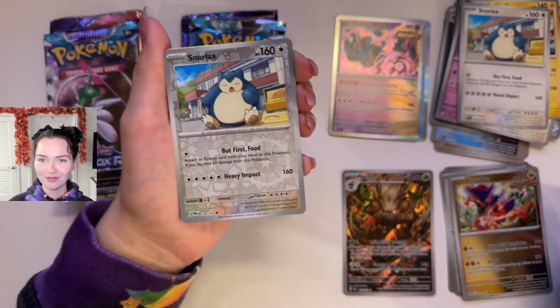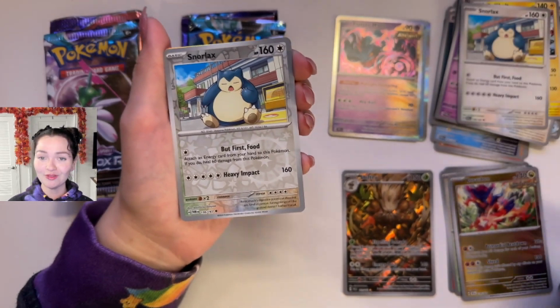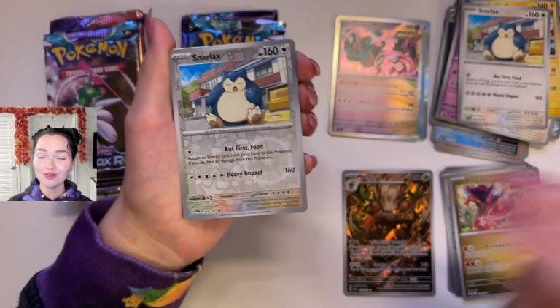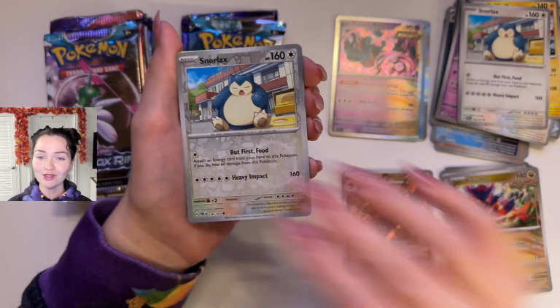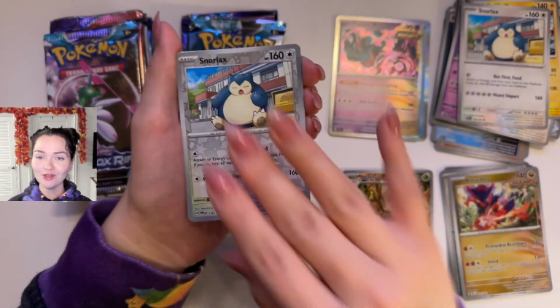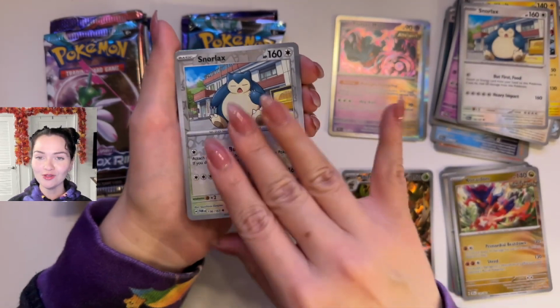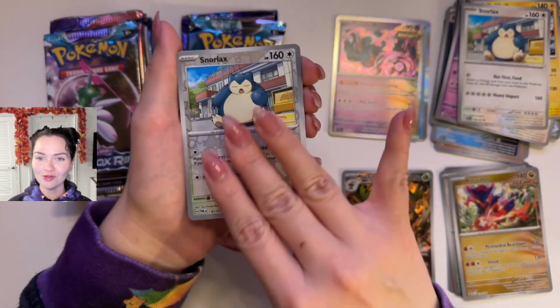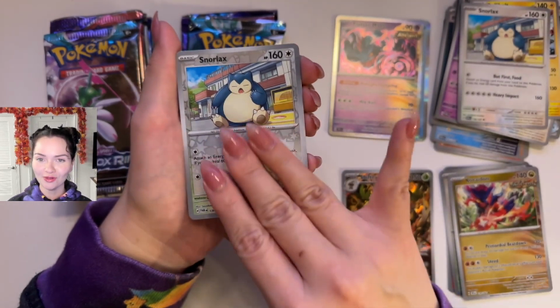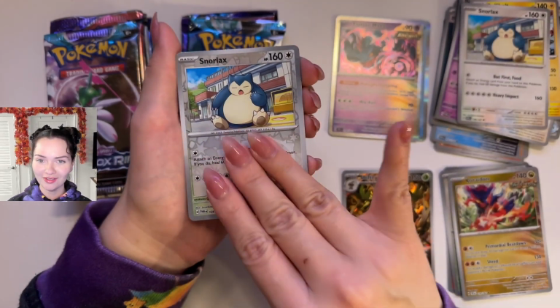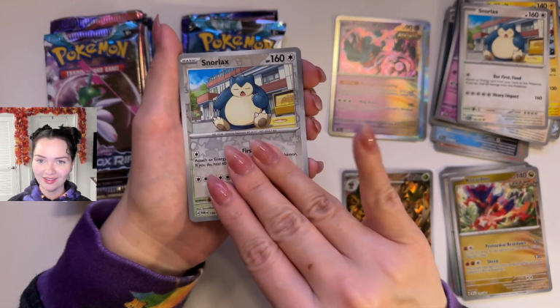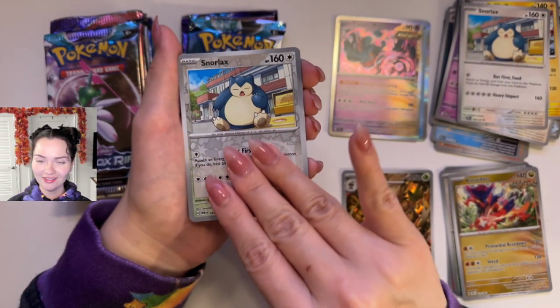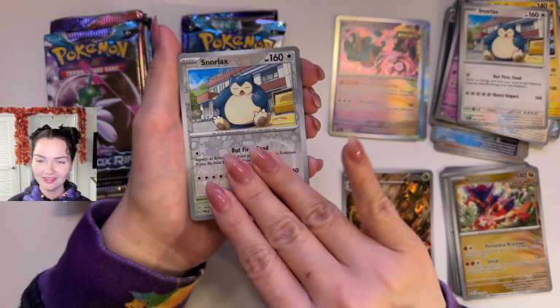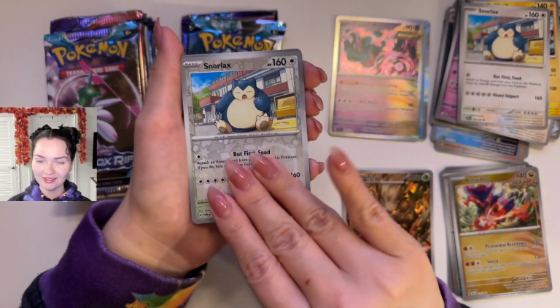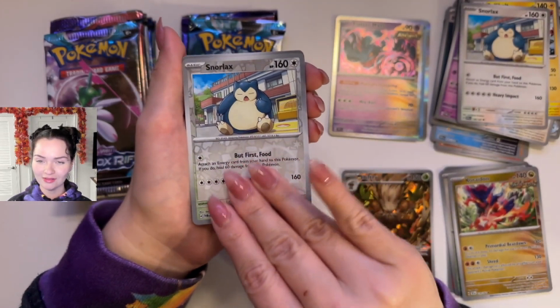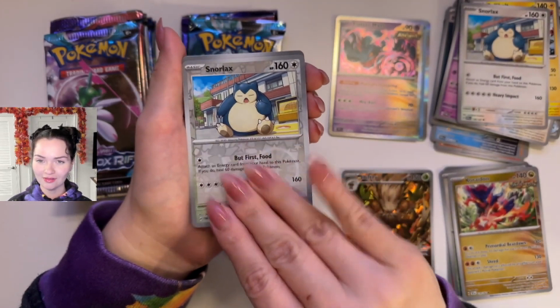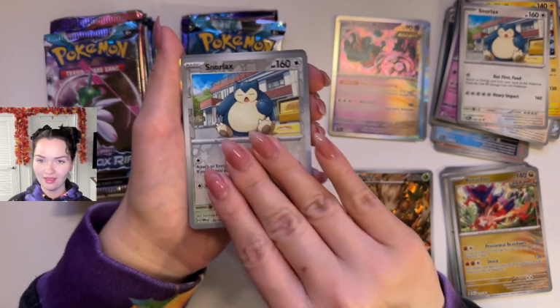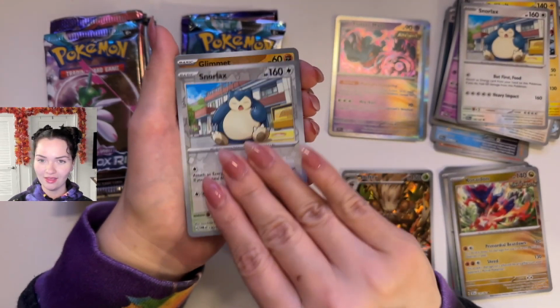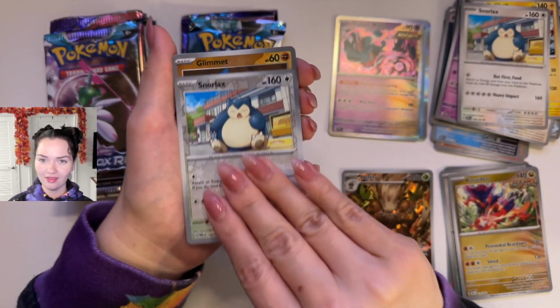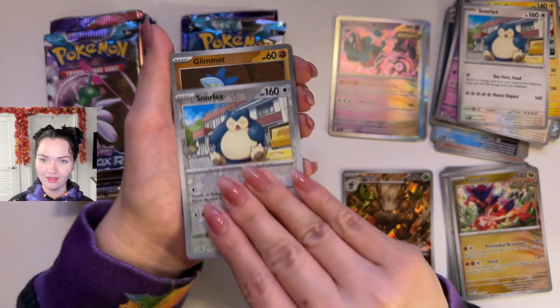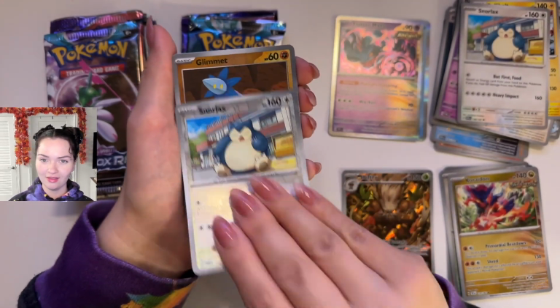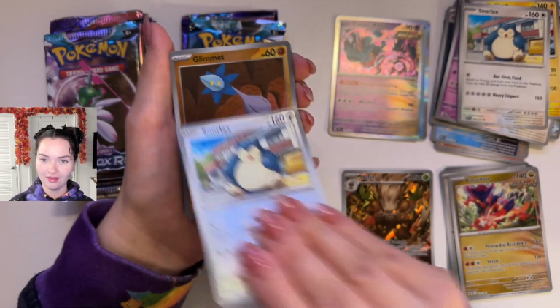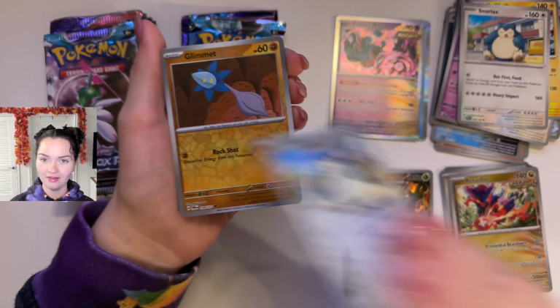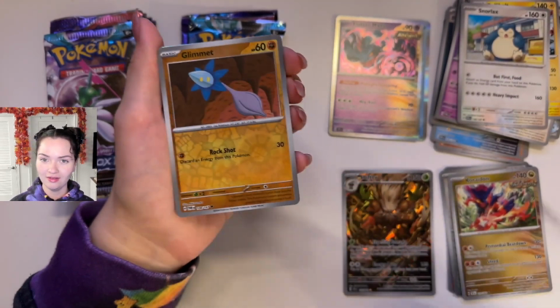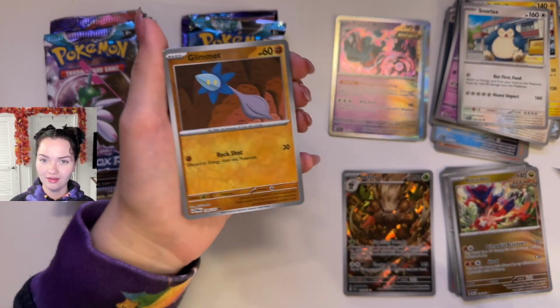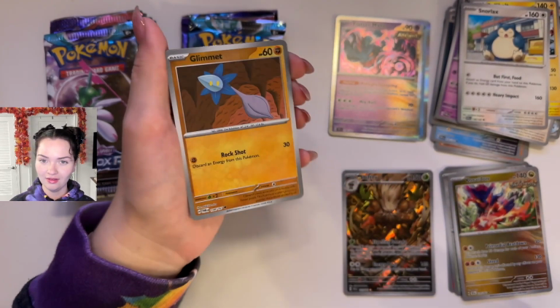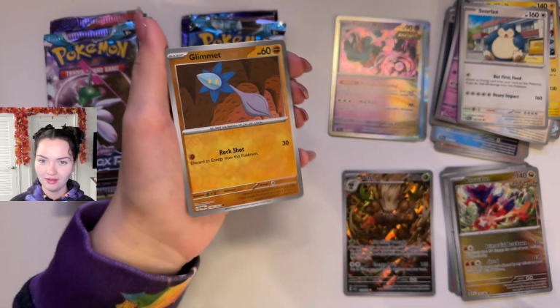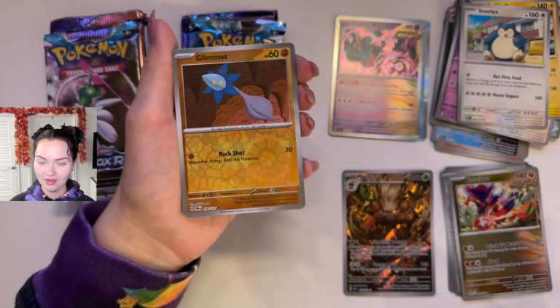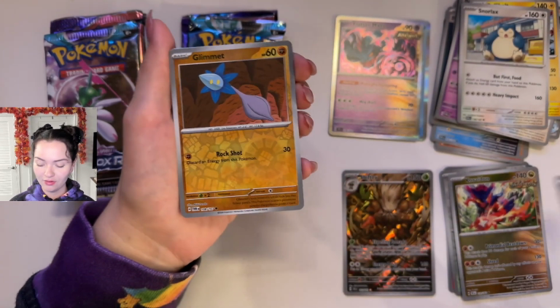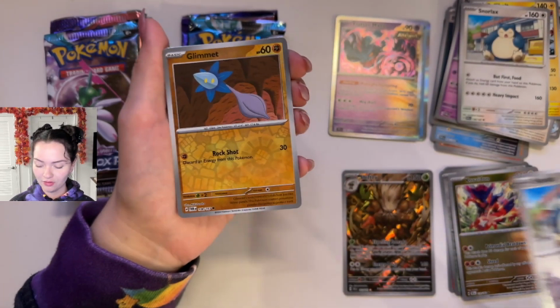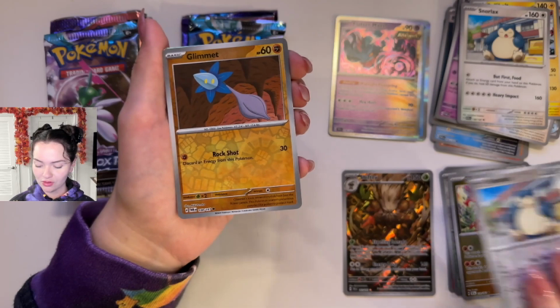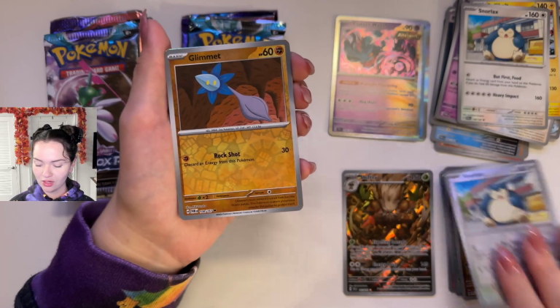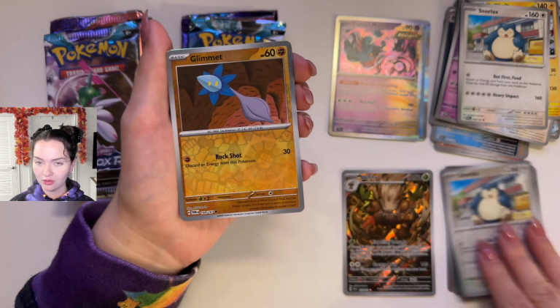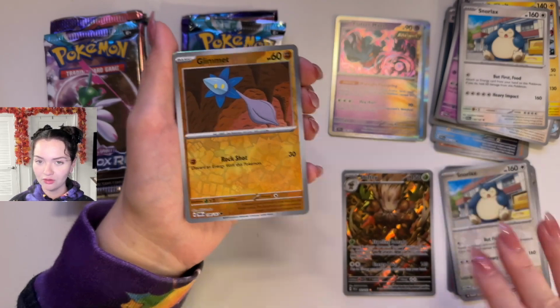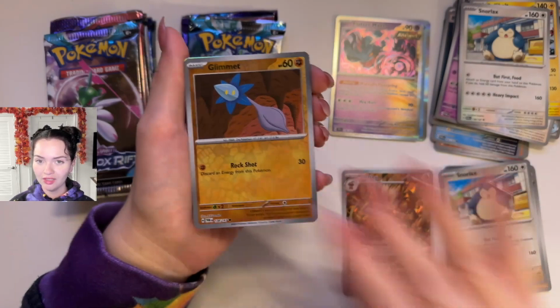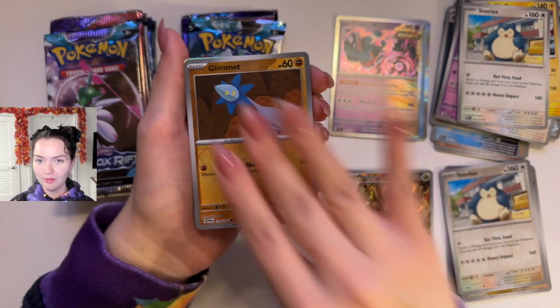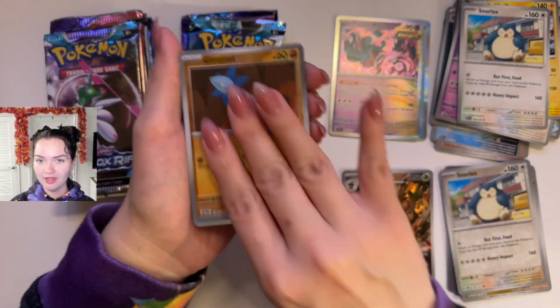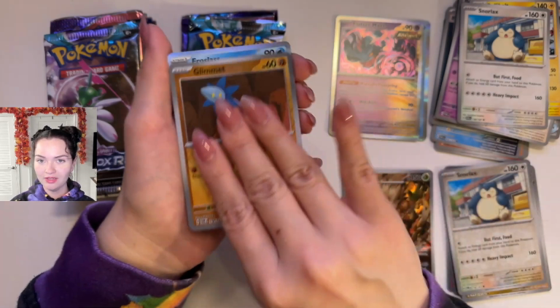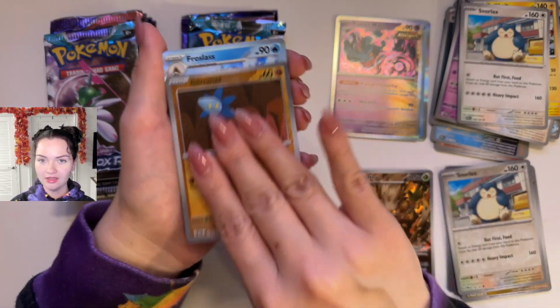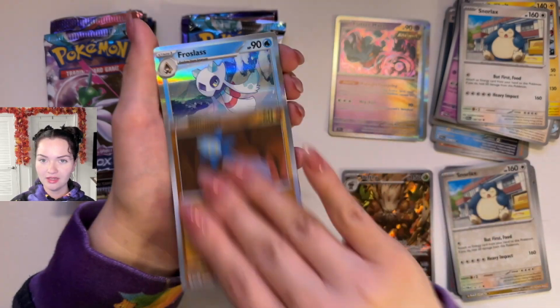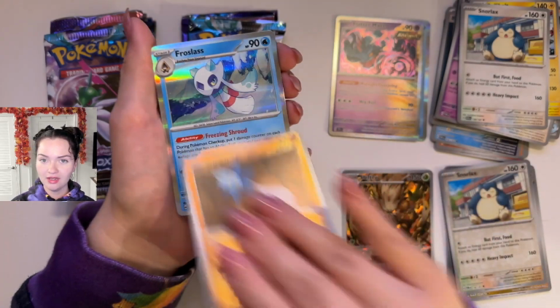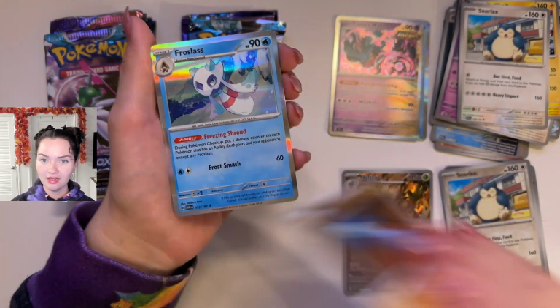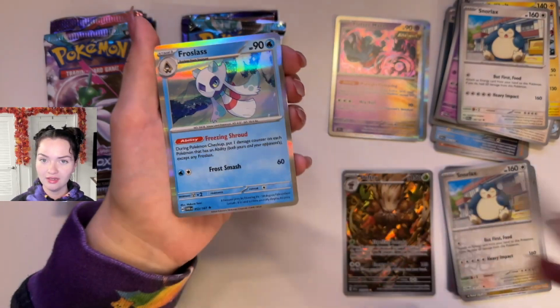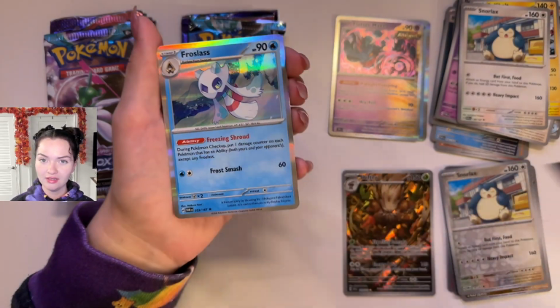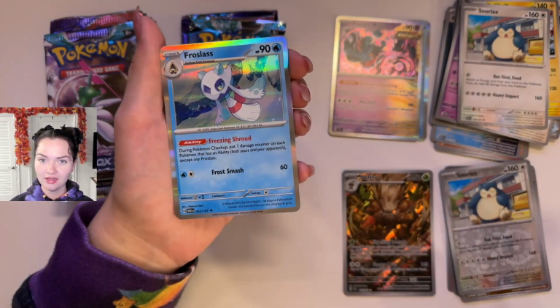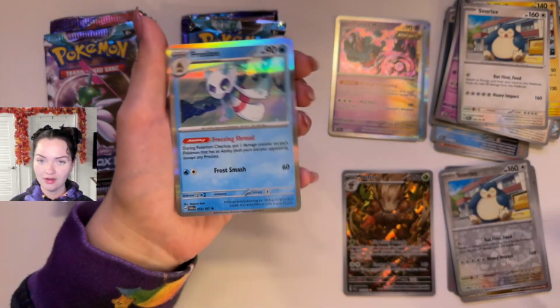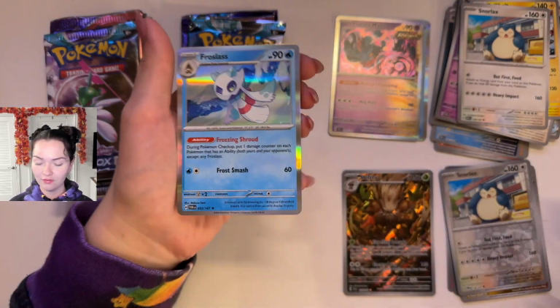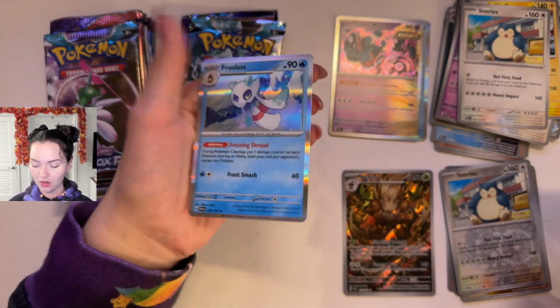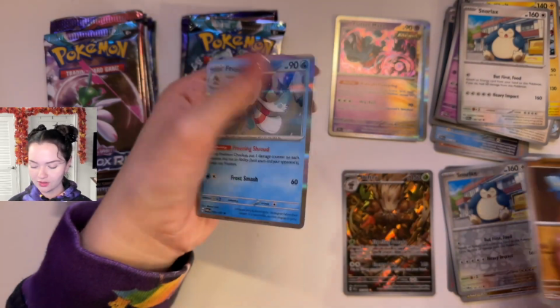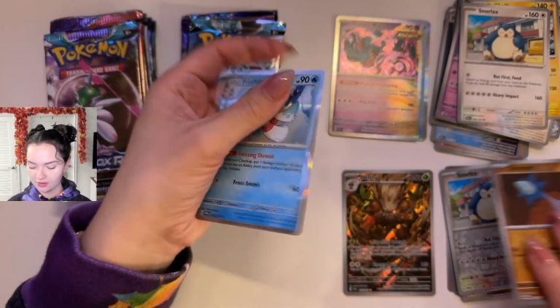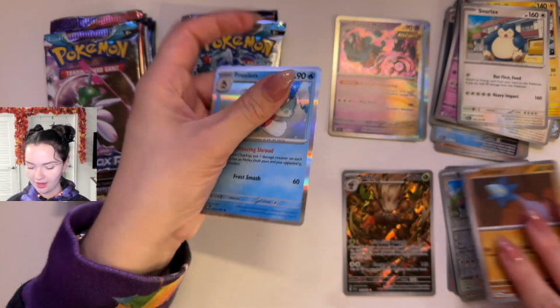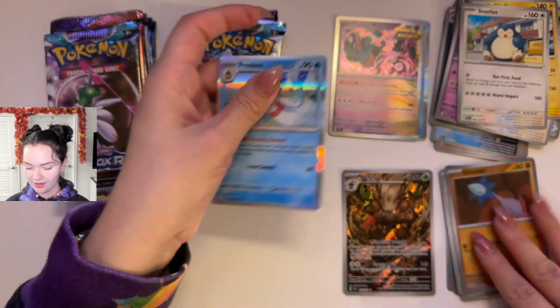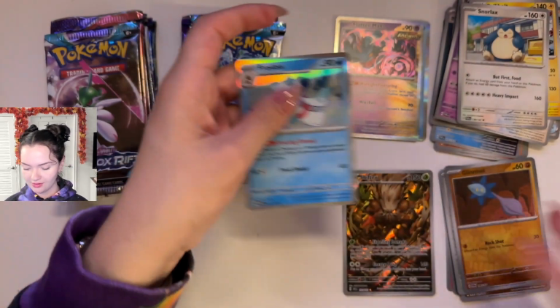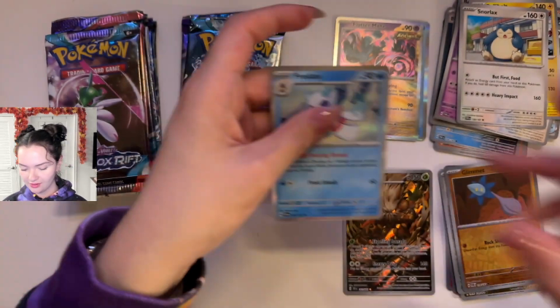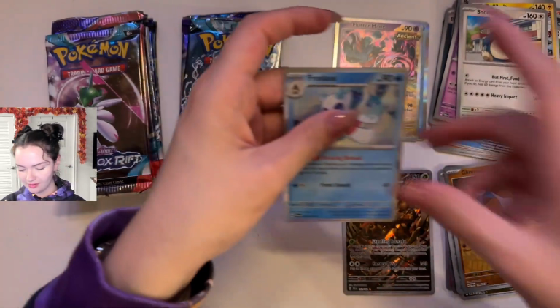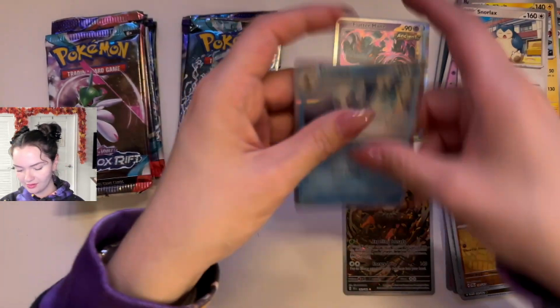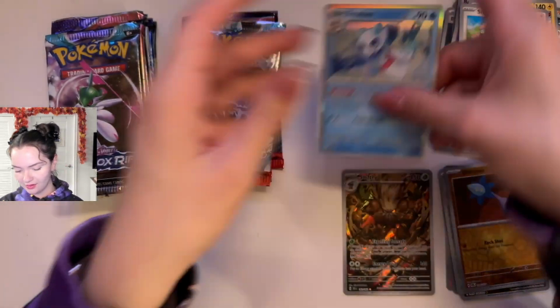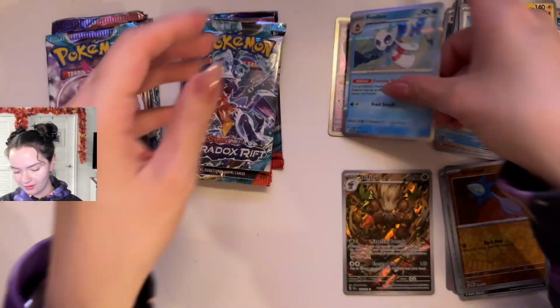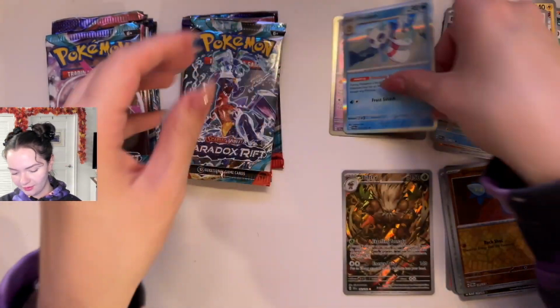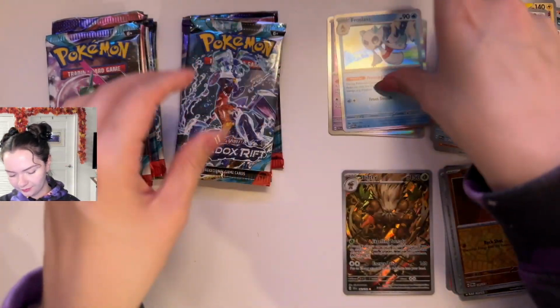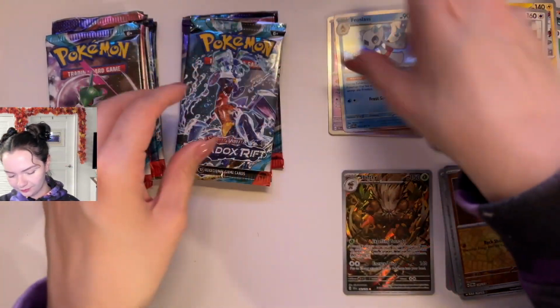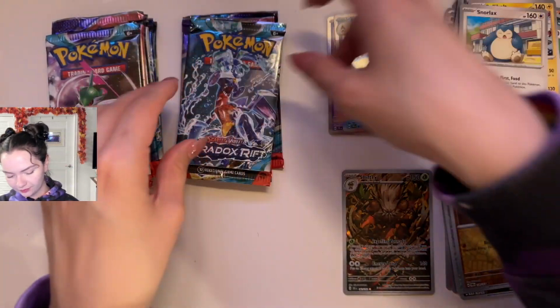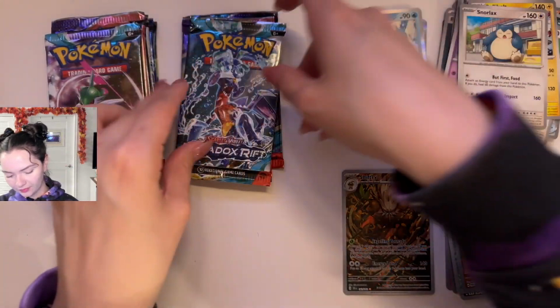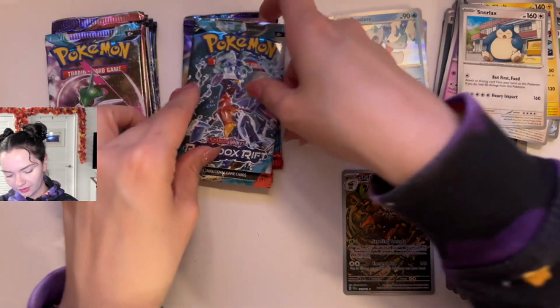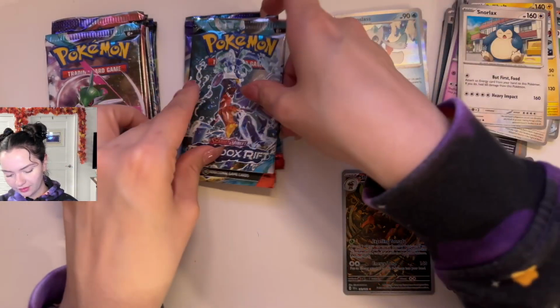Reverse Holo Snorlax, a Reverse Holo Glimmet, and a Frostlass.